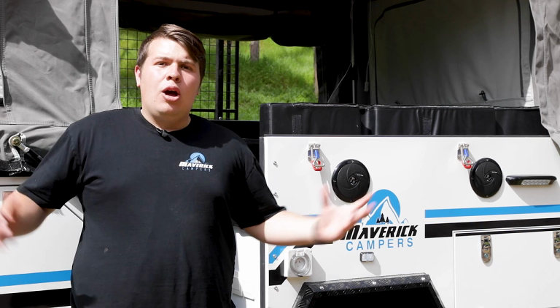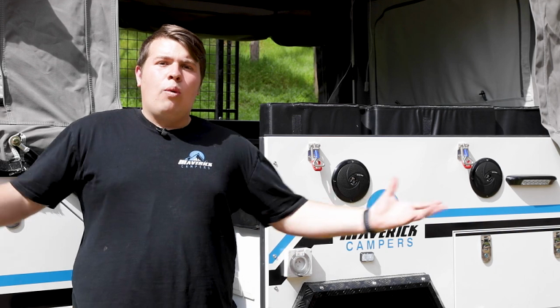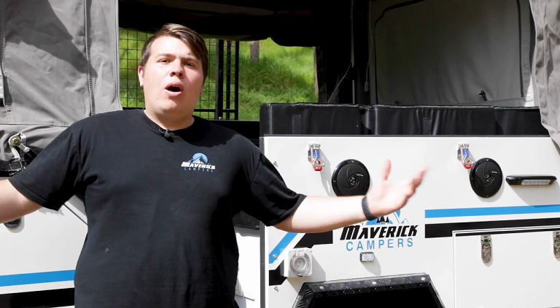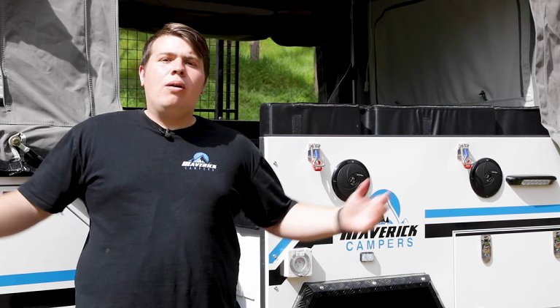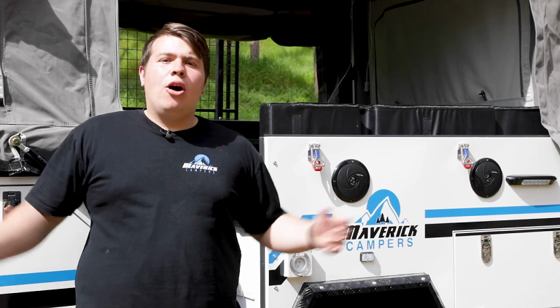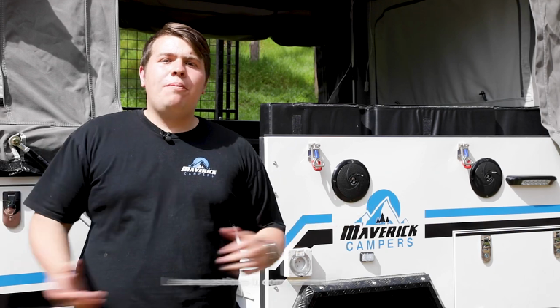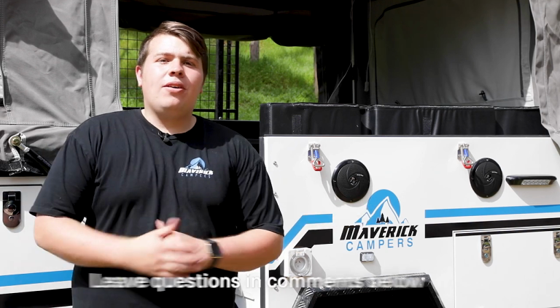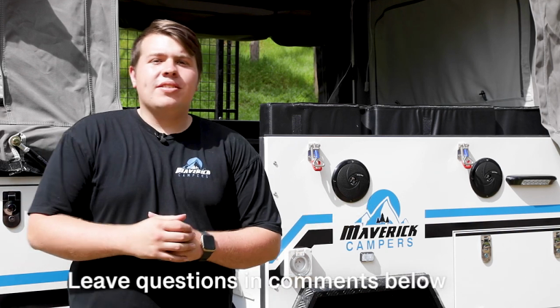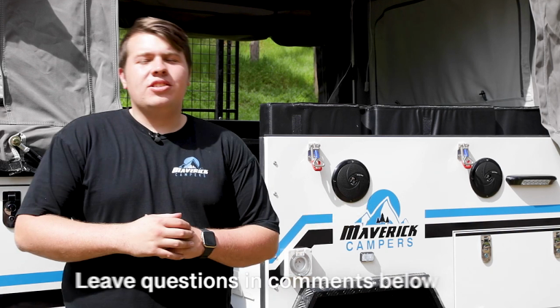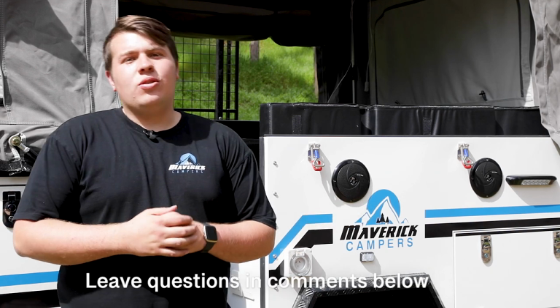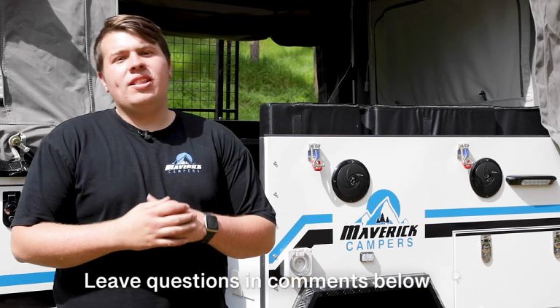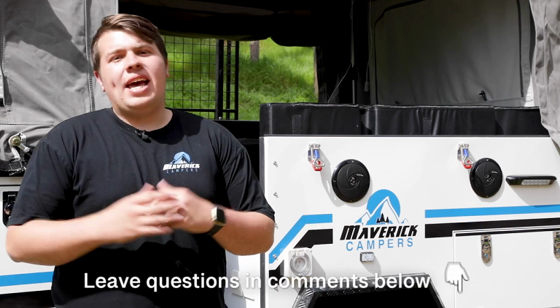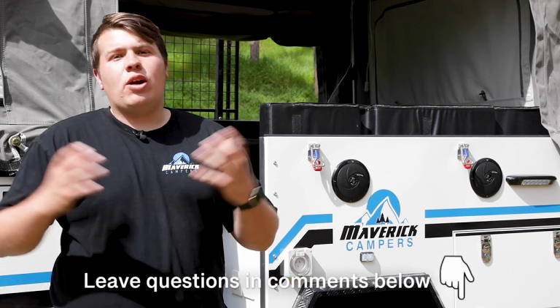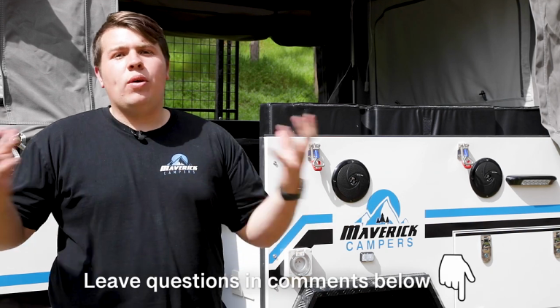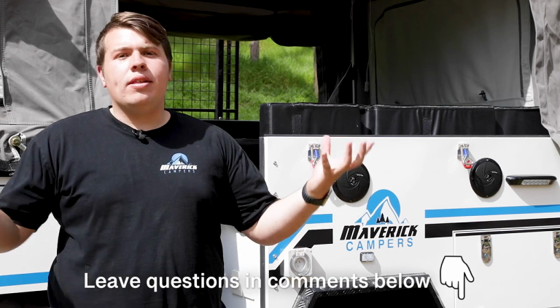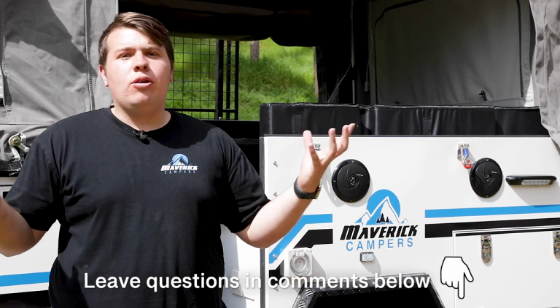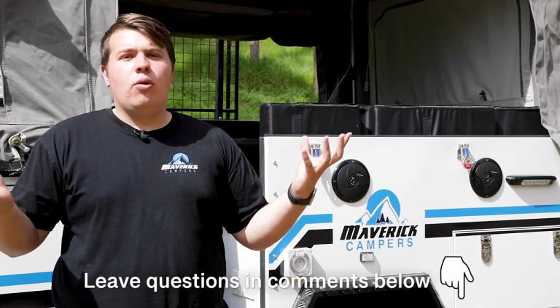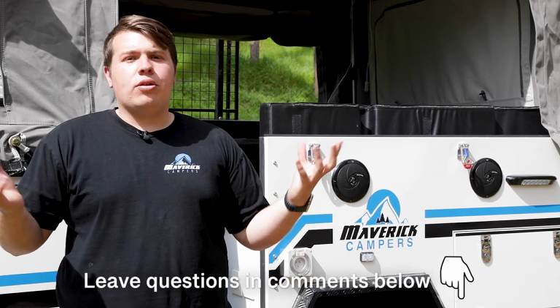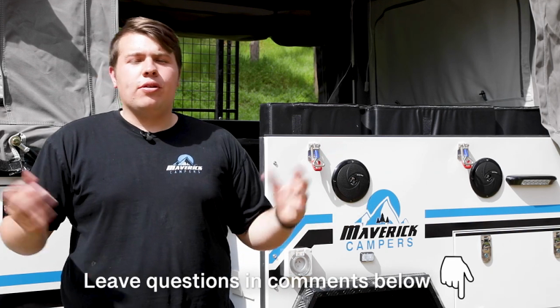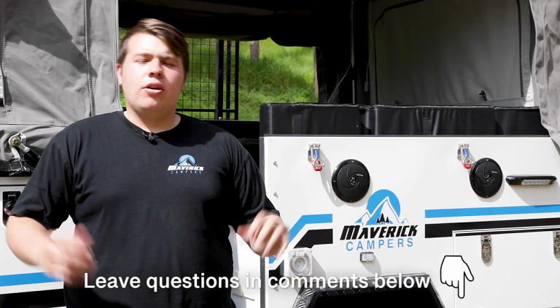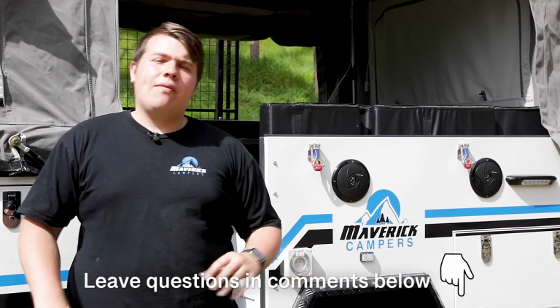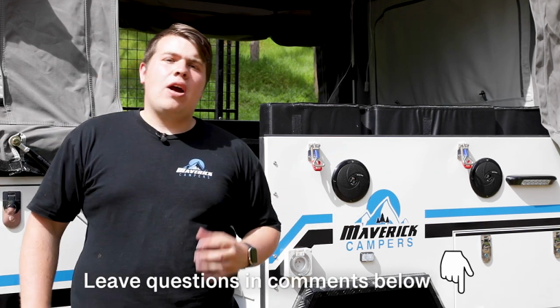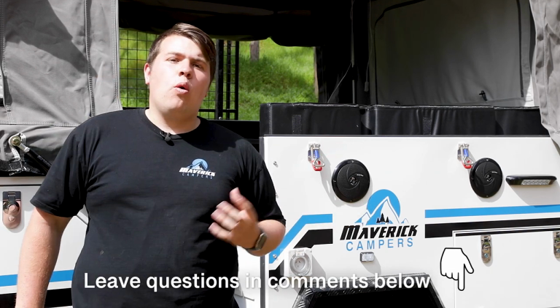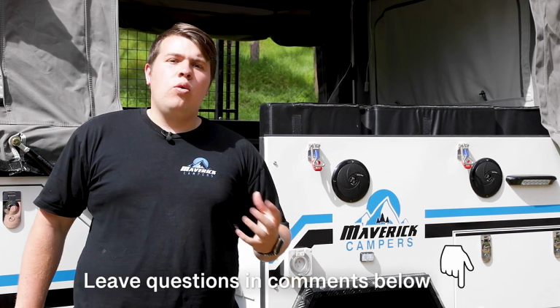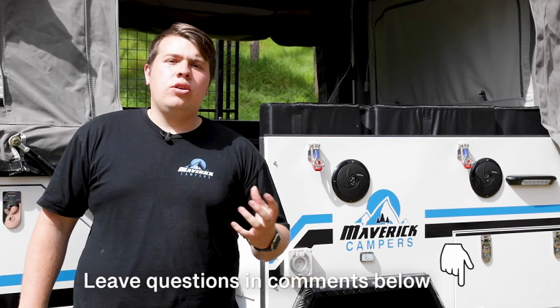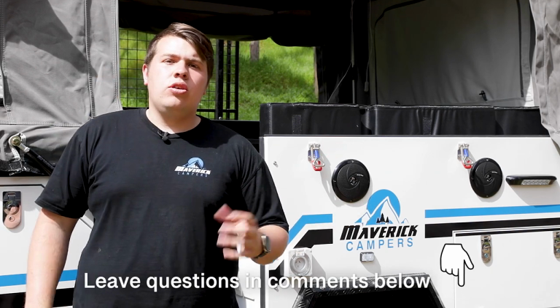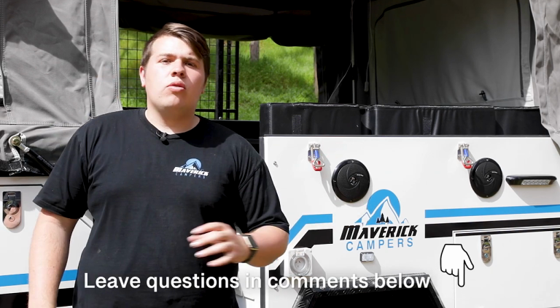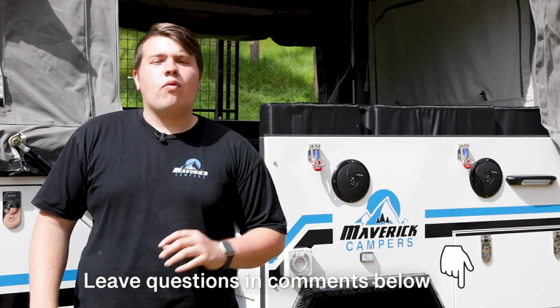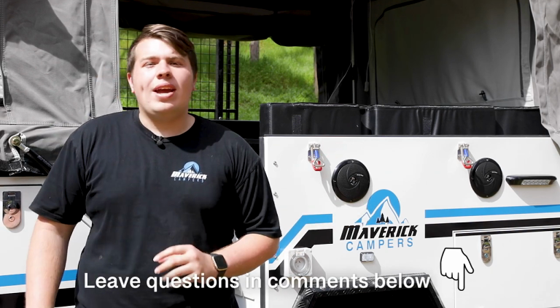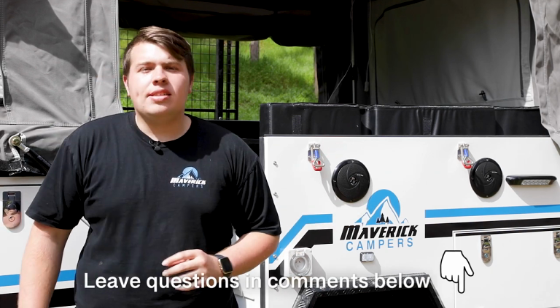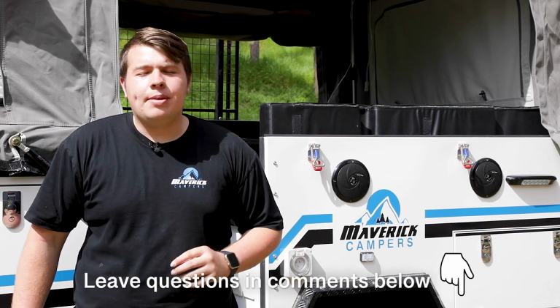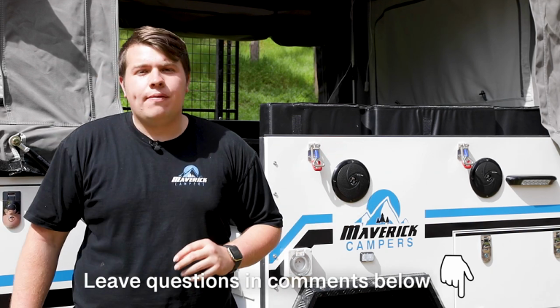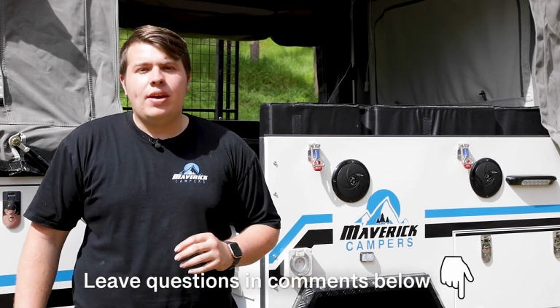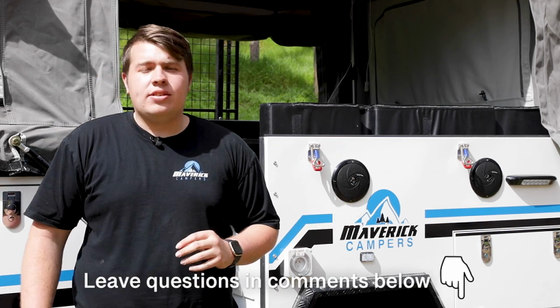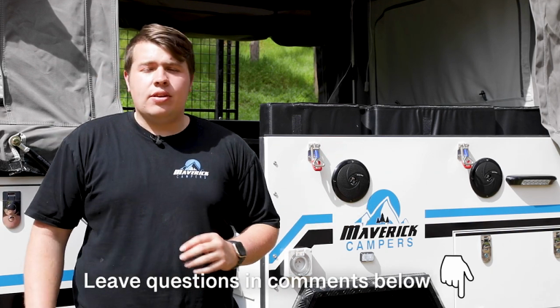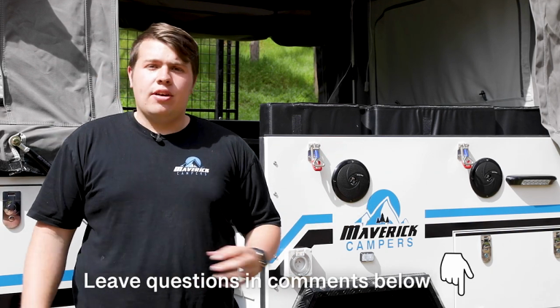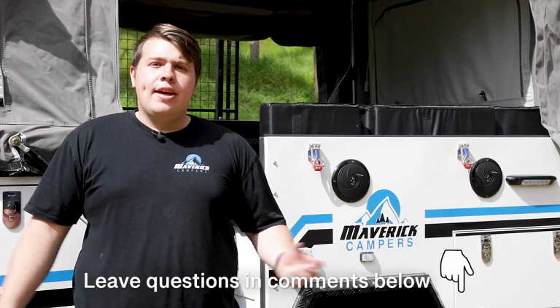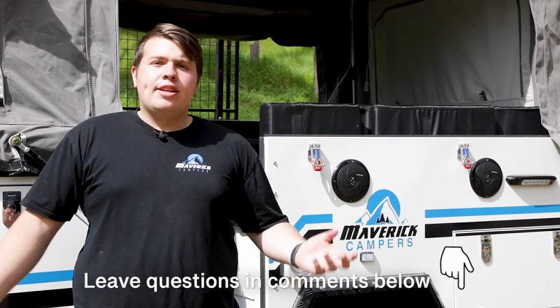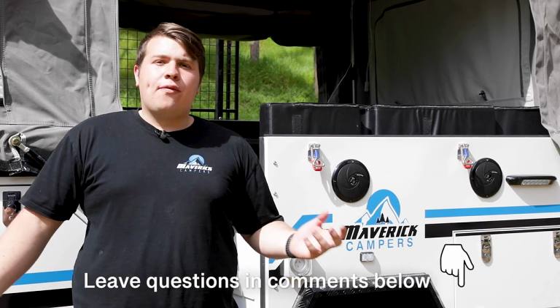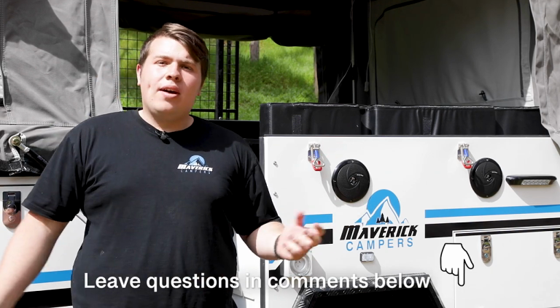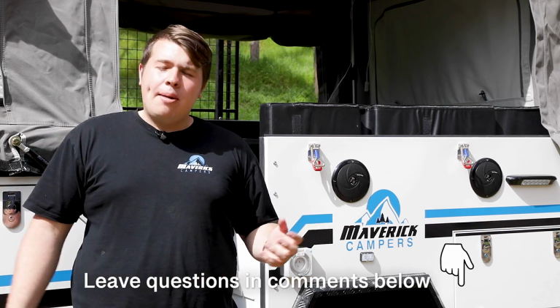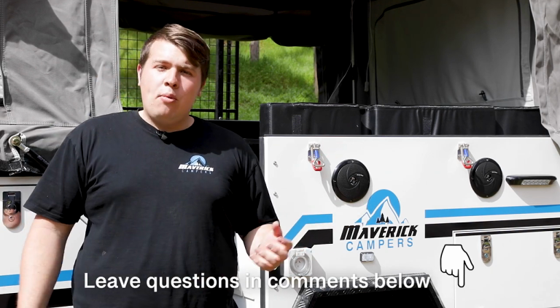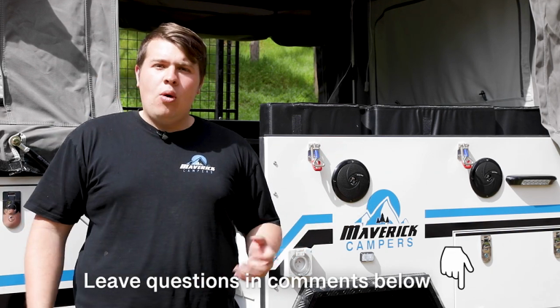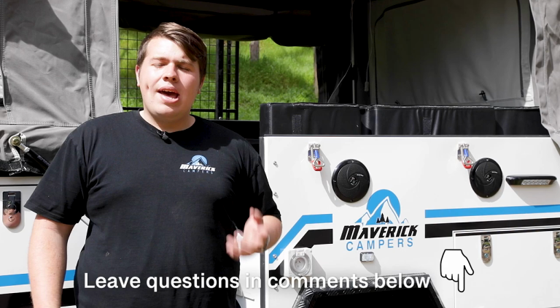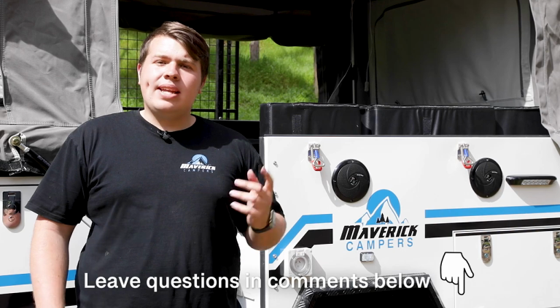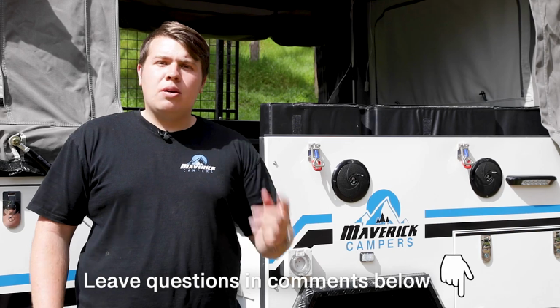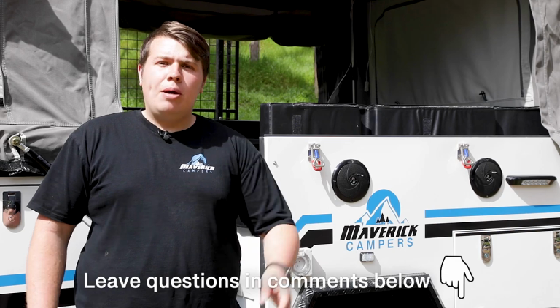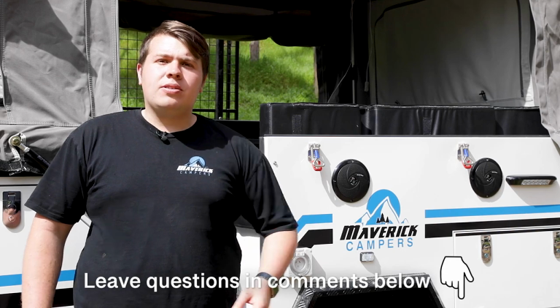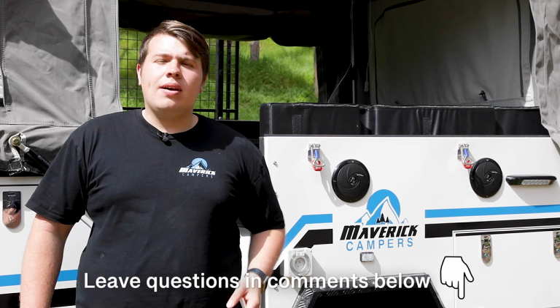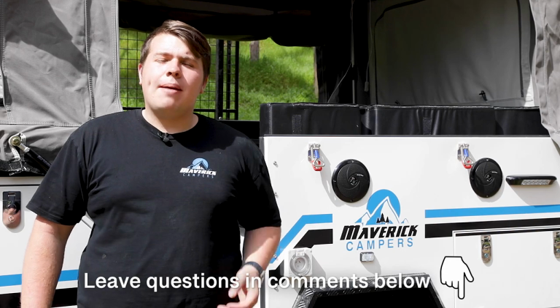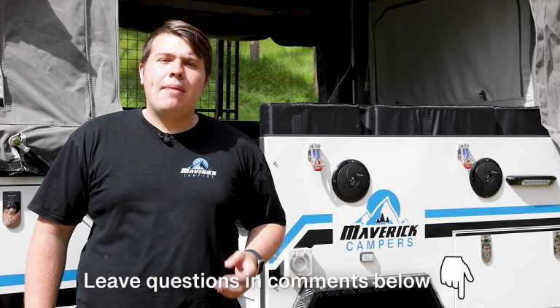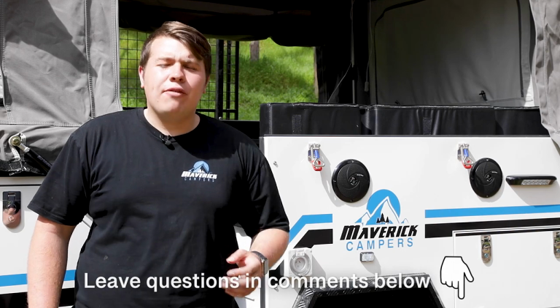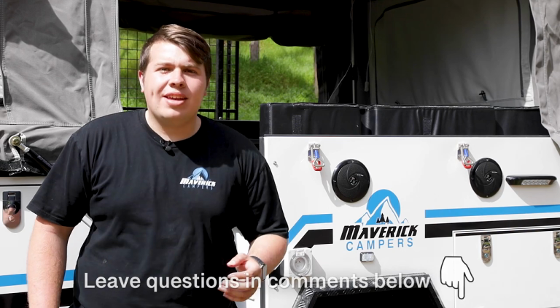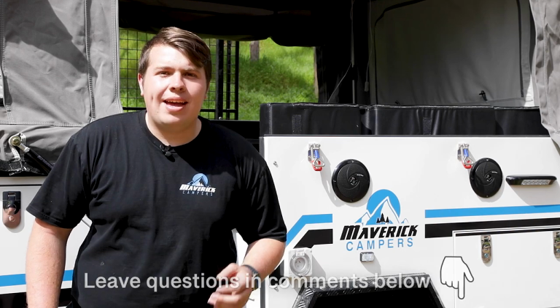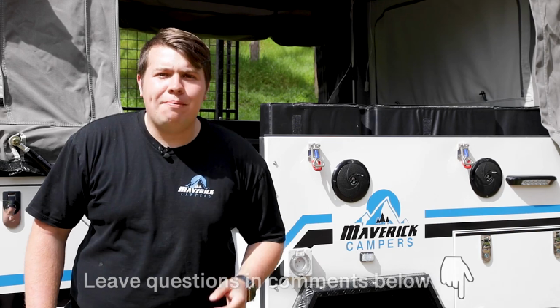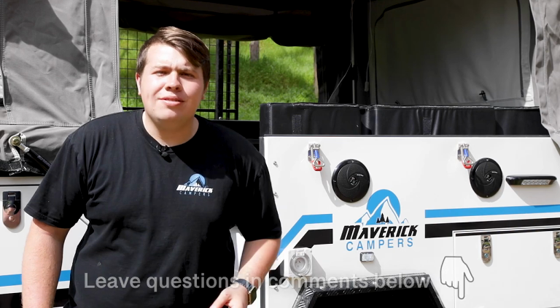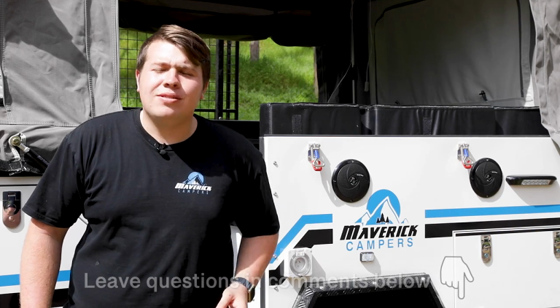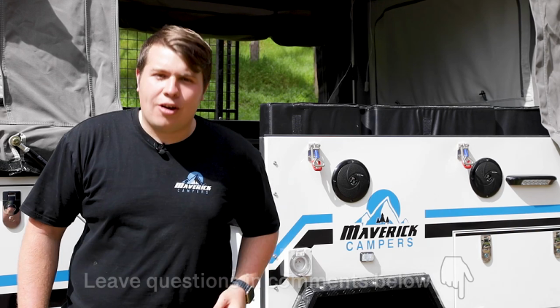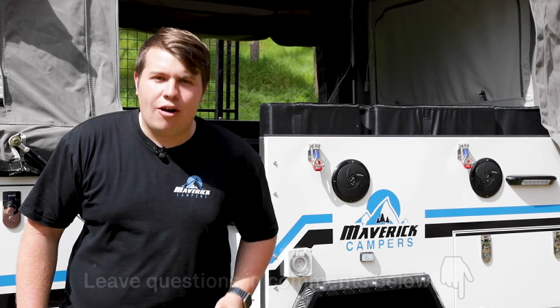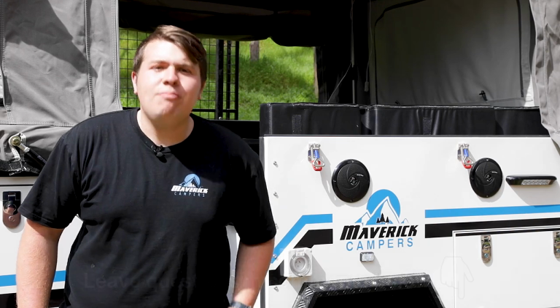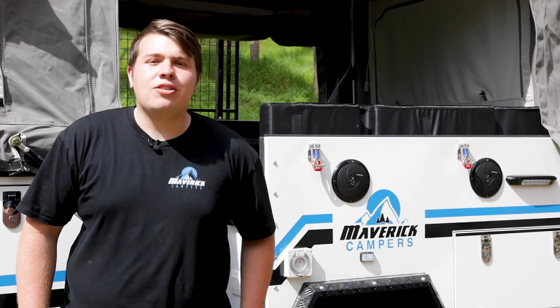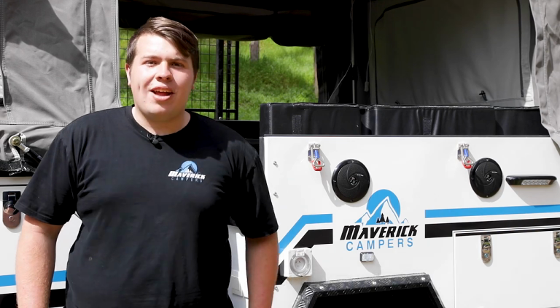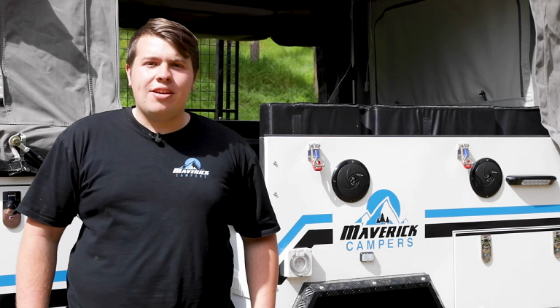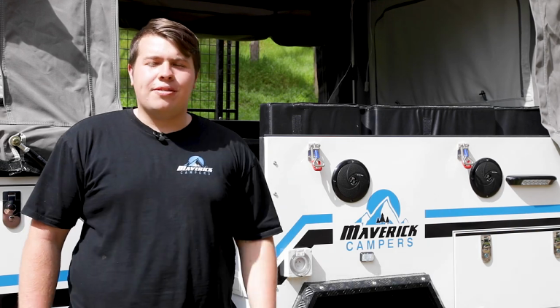Well I hope you guys enjoyed that quick little walkthrough of our all-new Range Limited V2. To find out more, head to our website at maverickcampers.com.au.